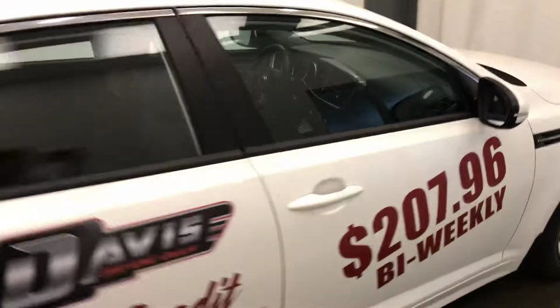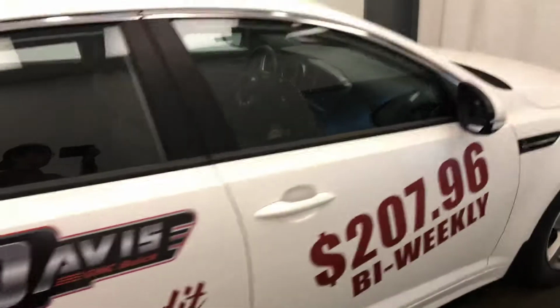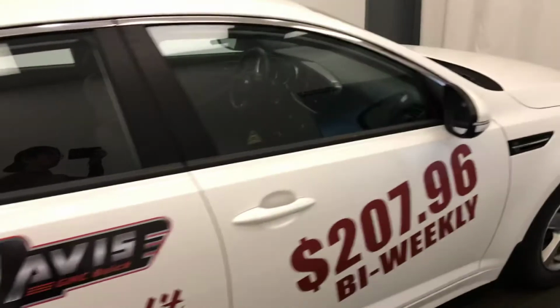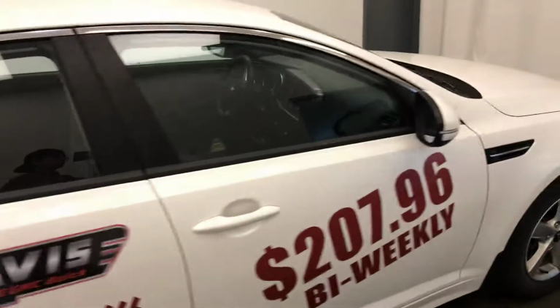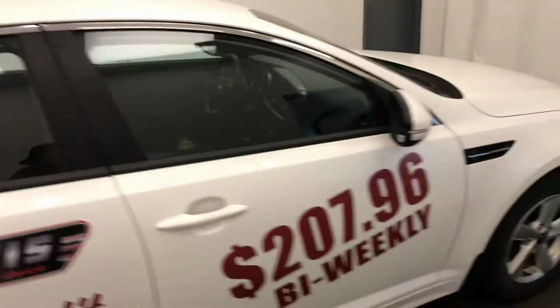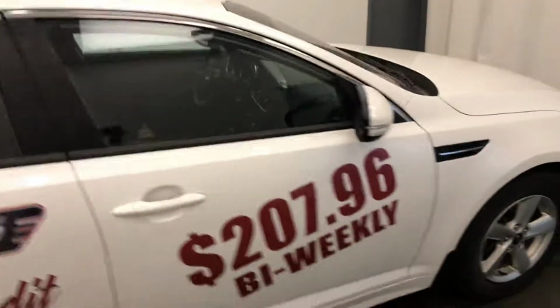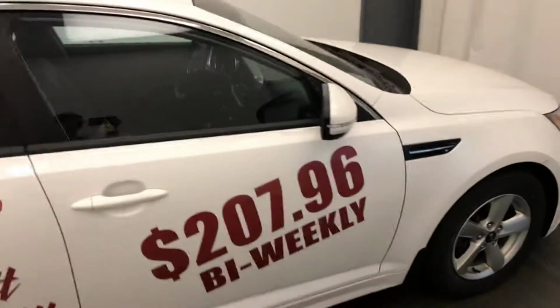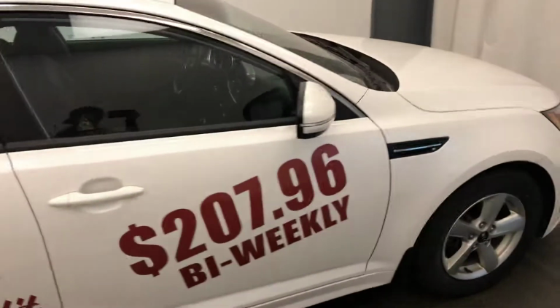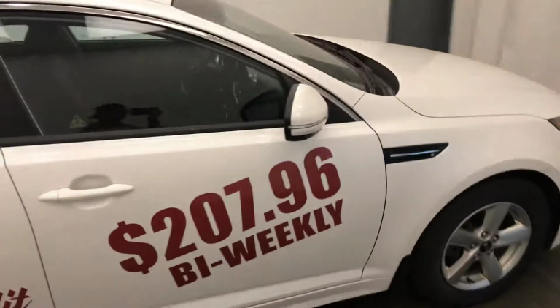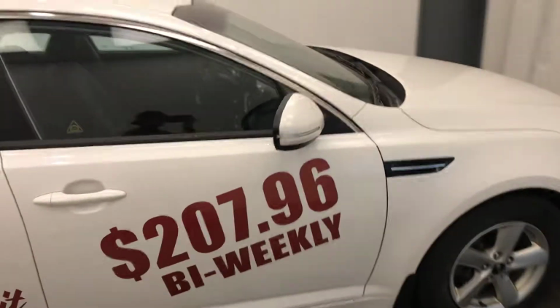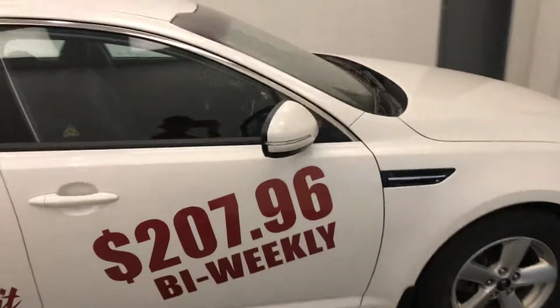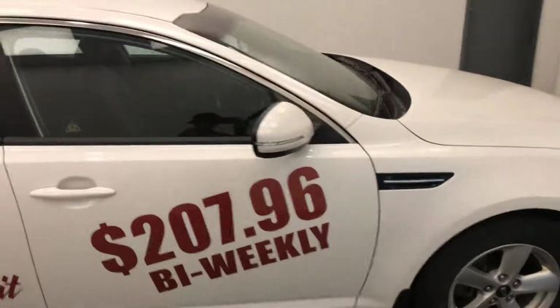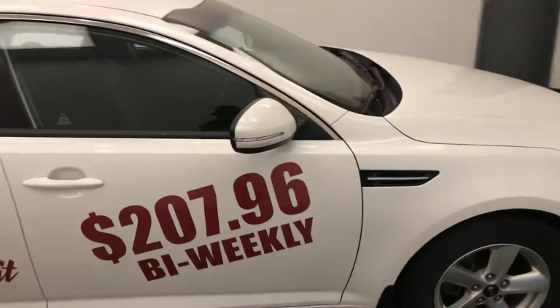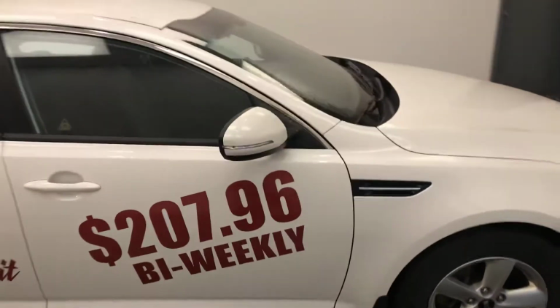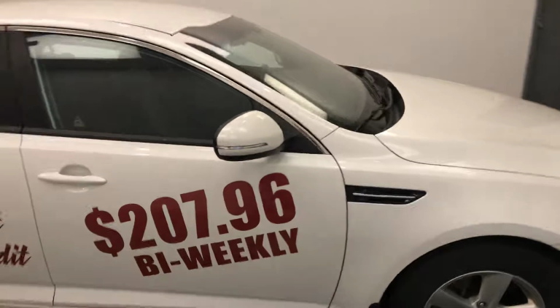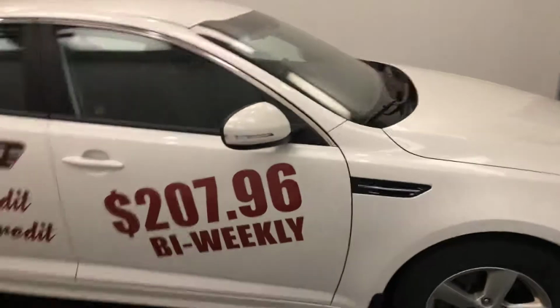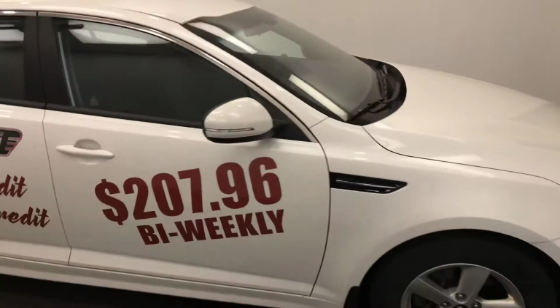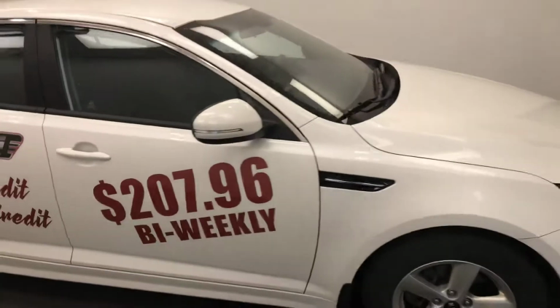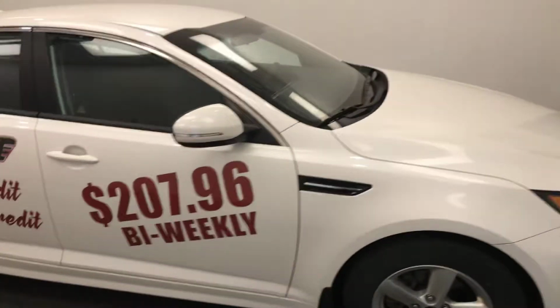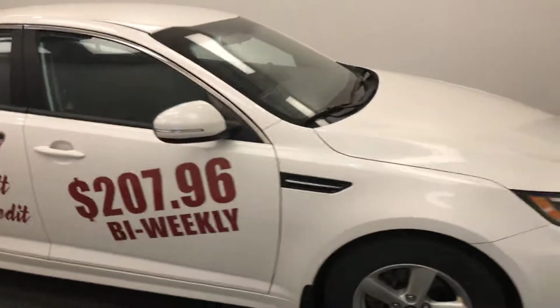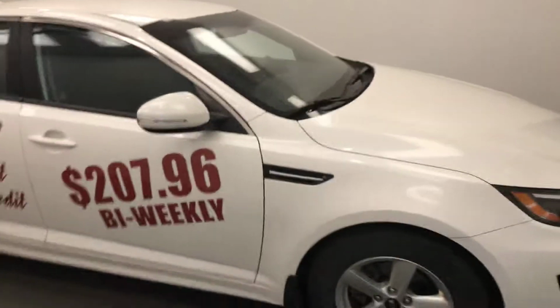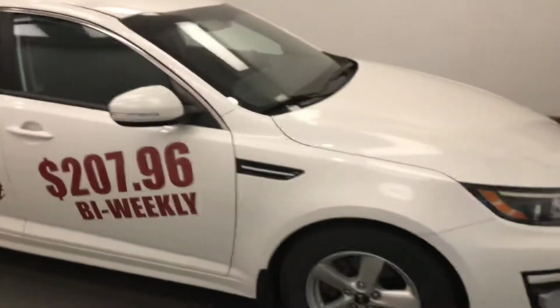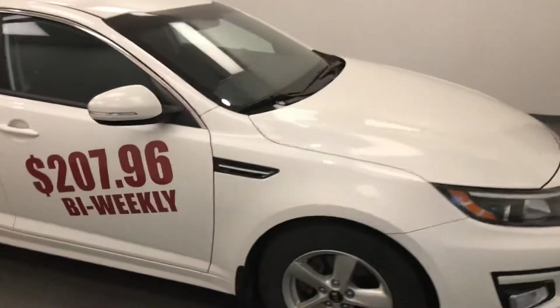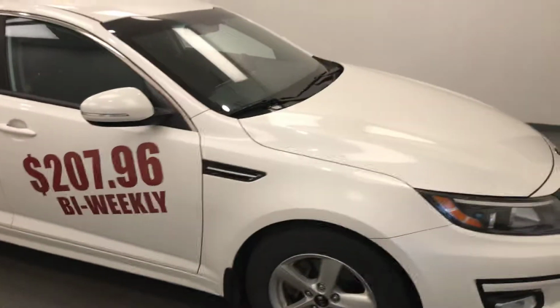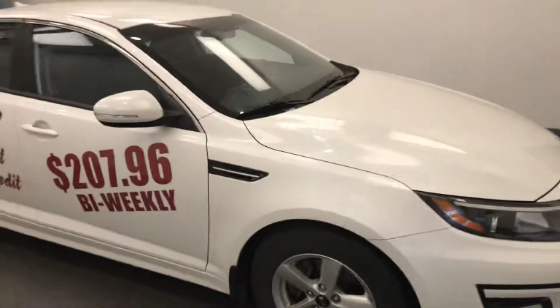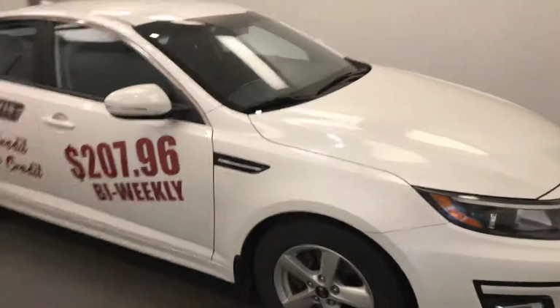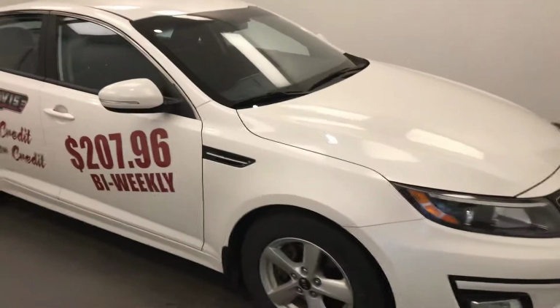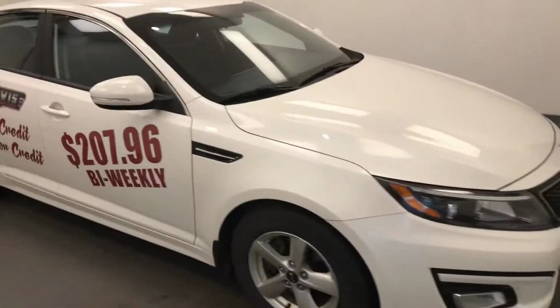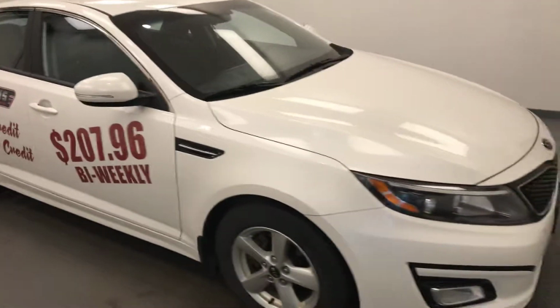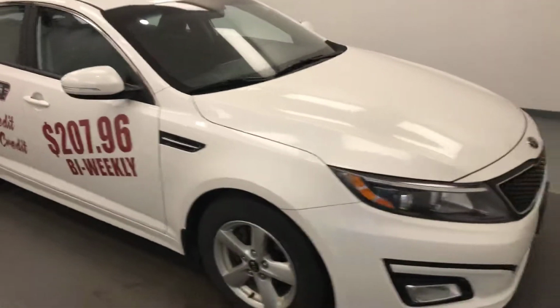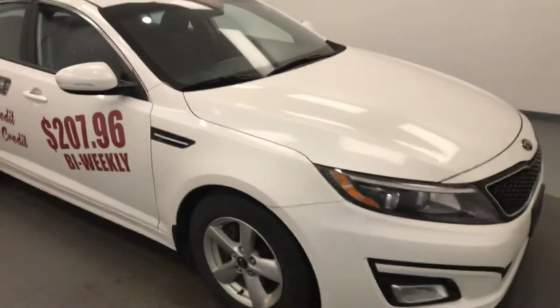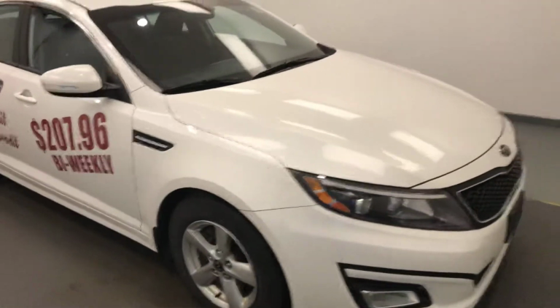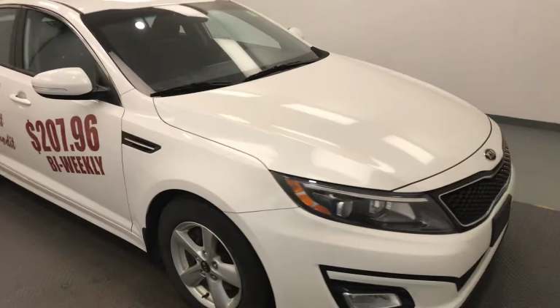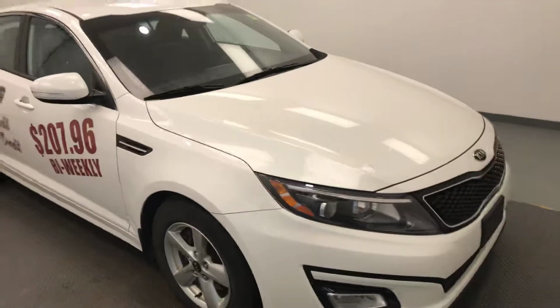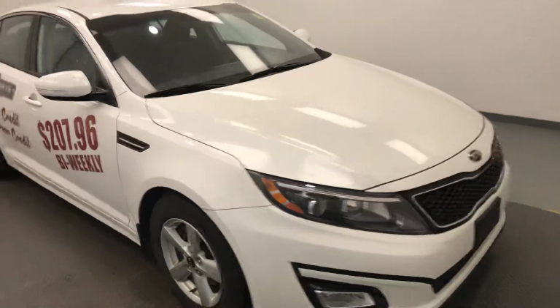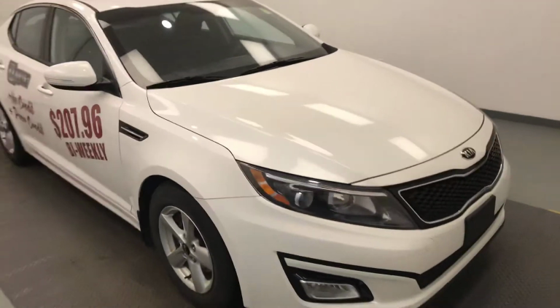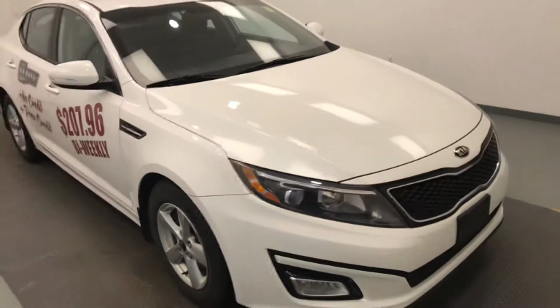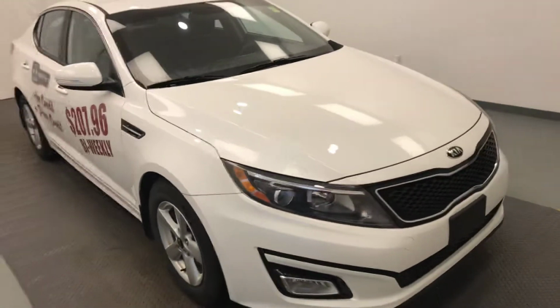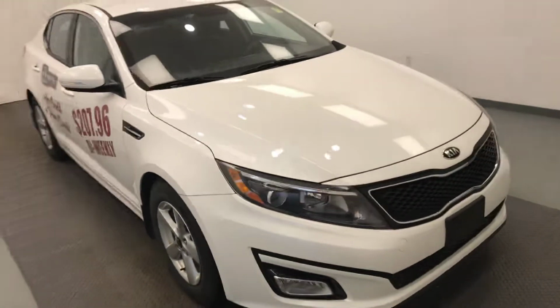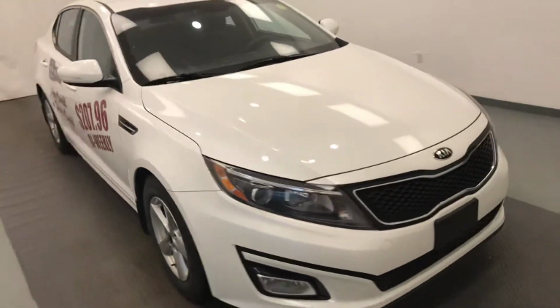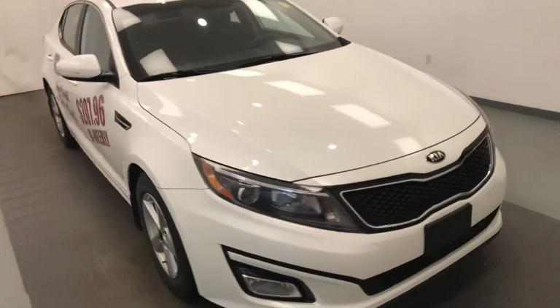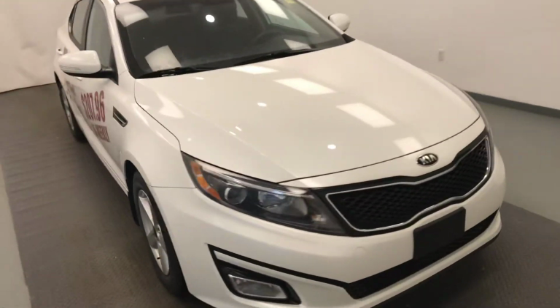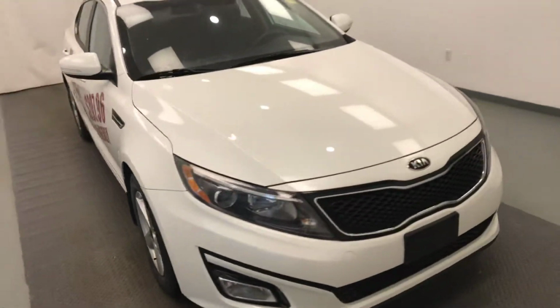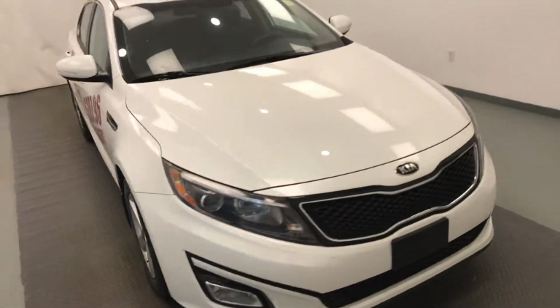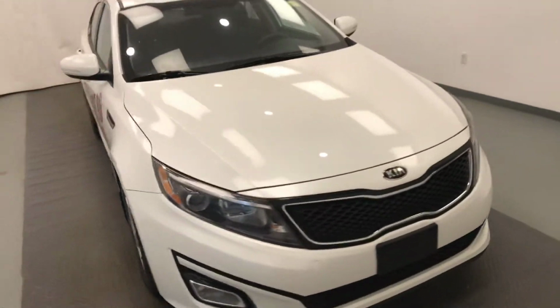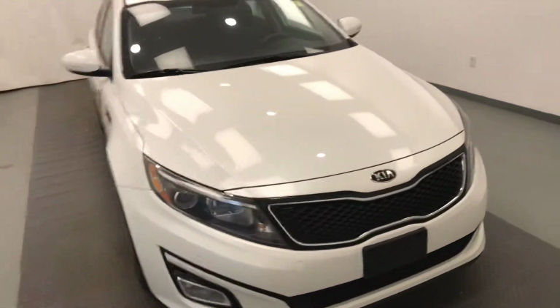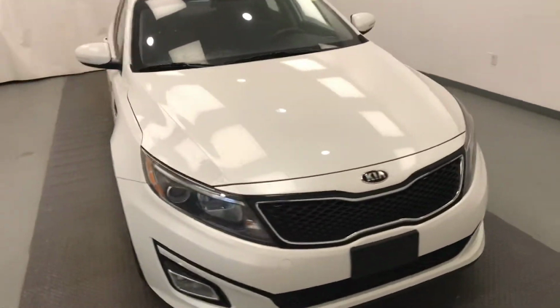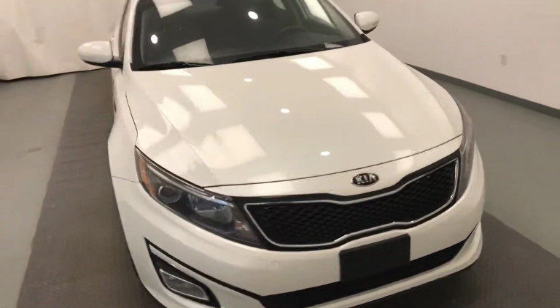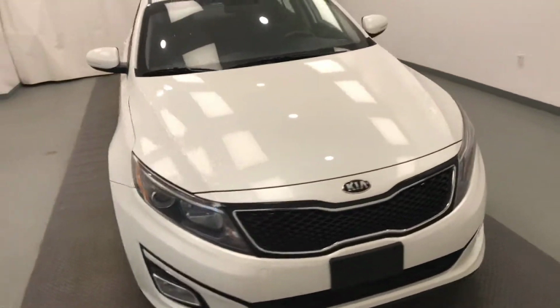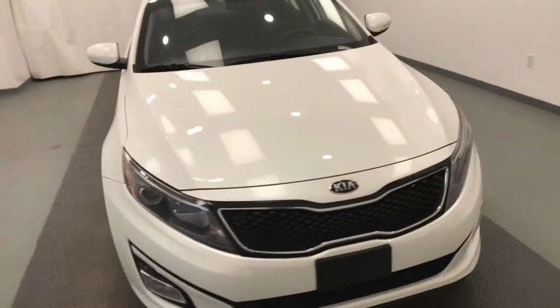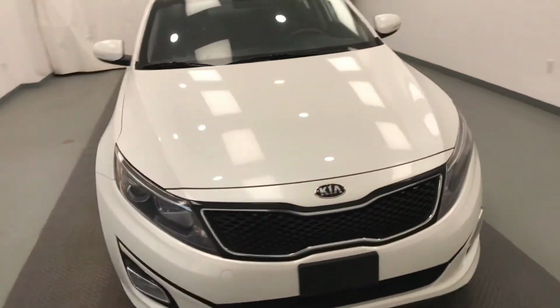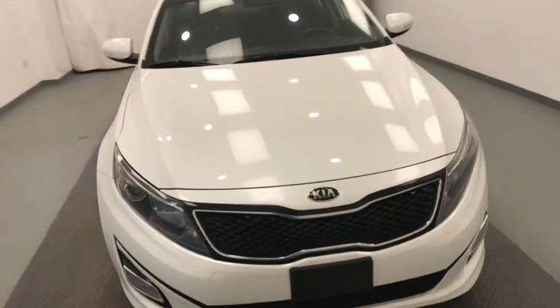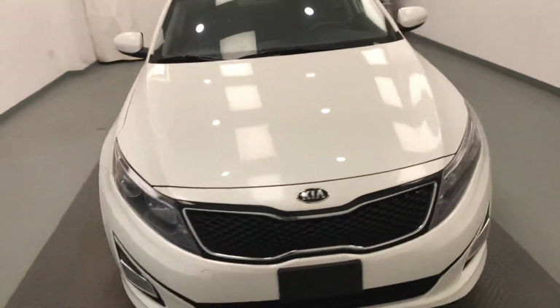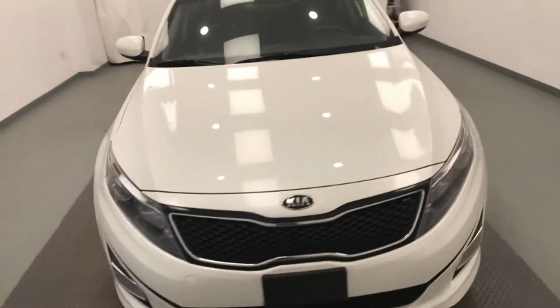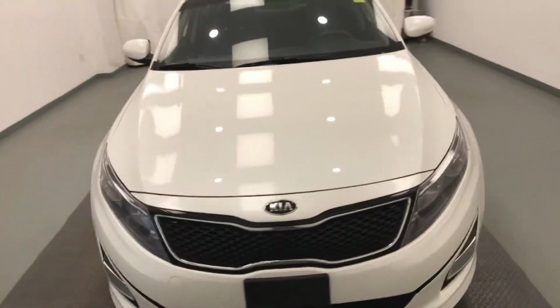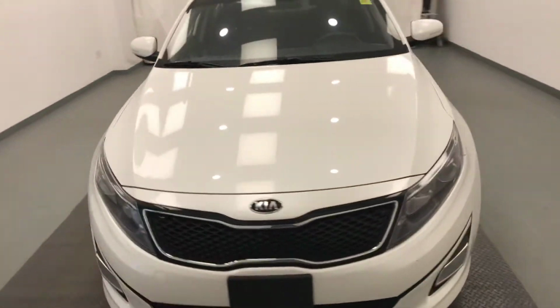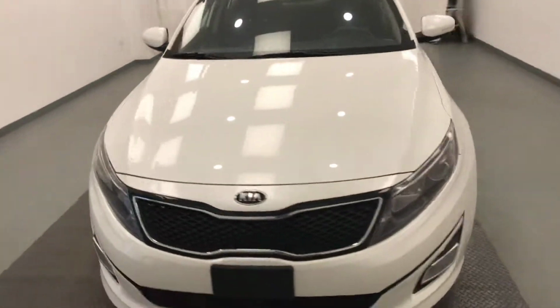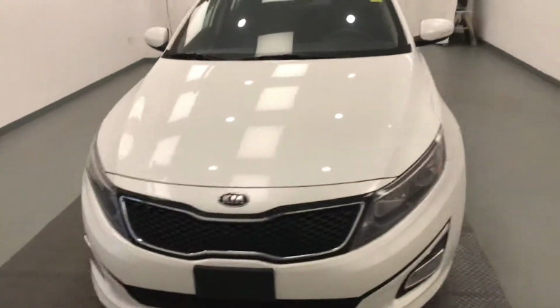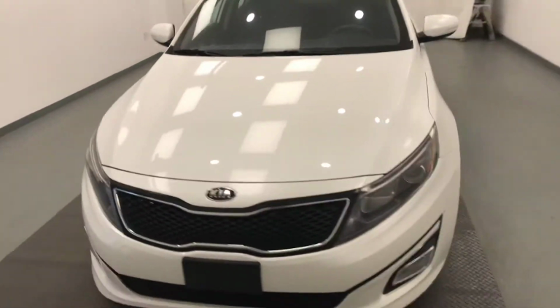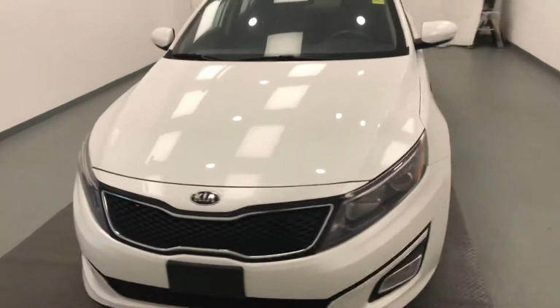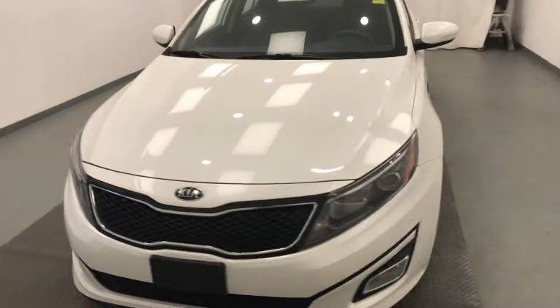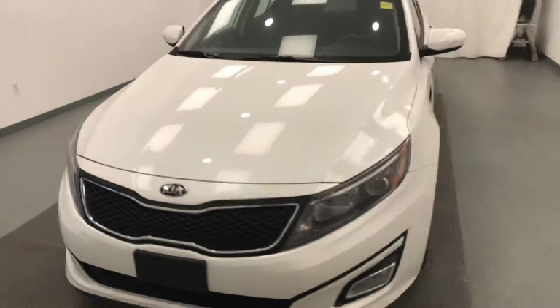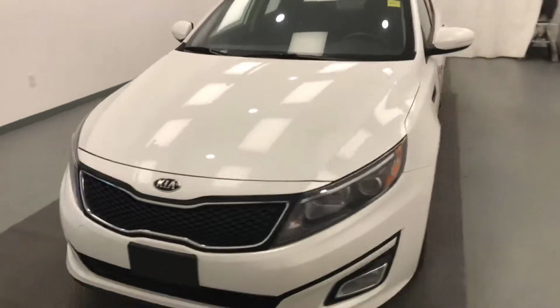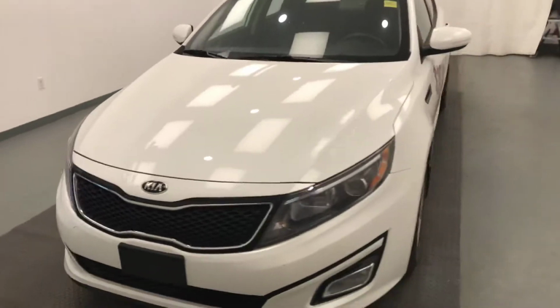Once again, we're viewing stock number 198674 on a 2015 Kia Optima, and our exterior color is white.